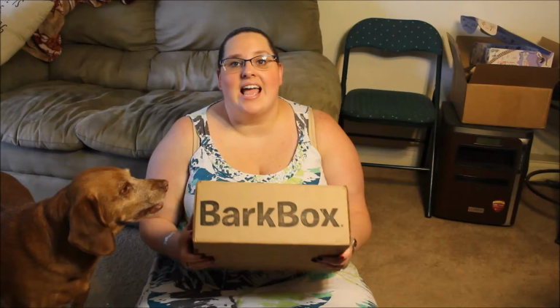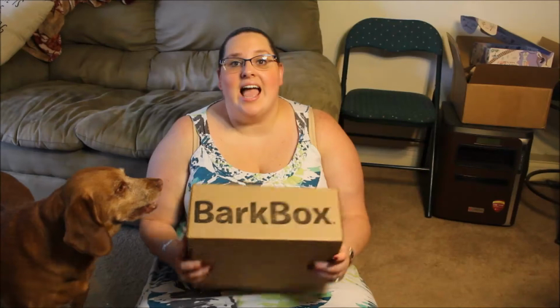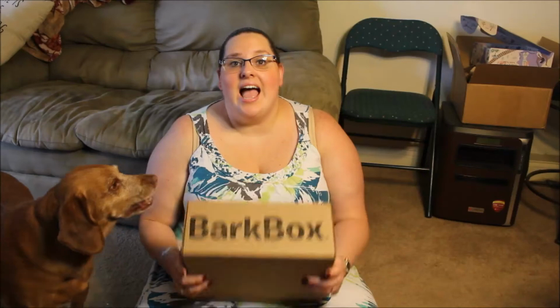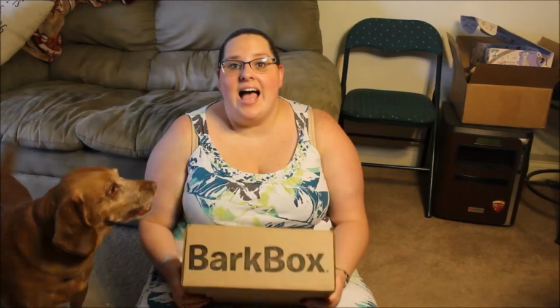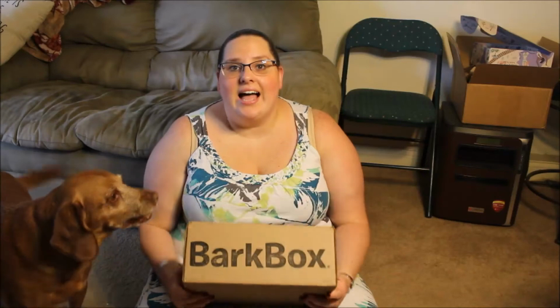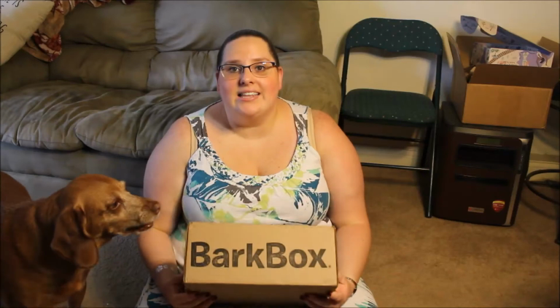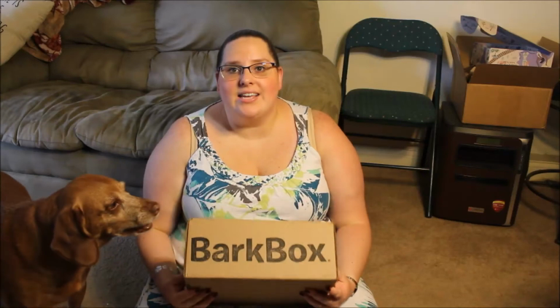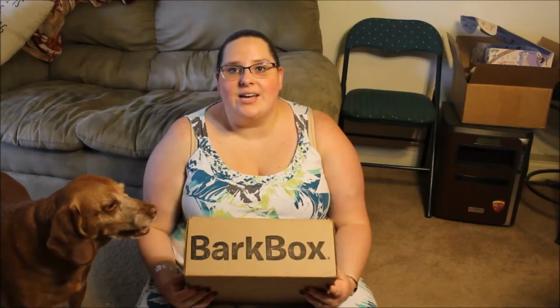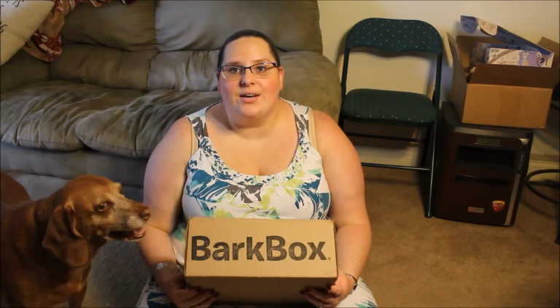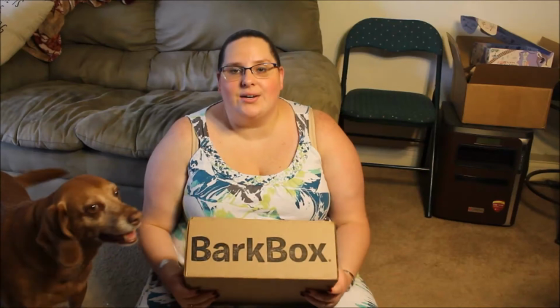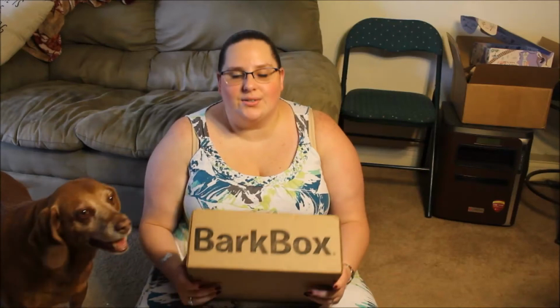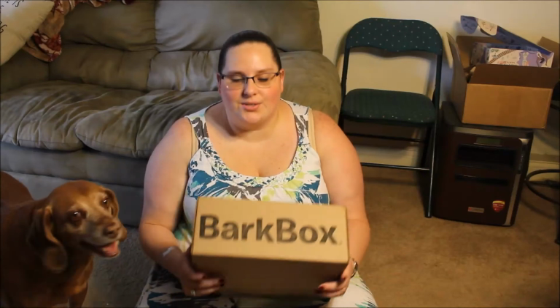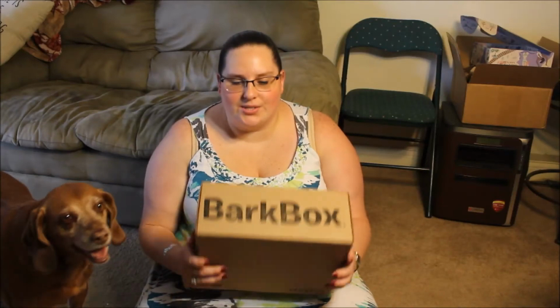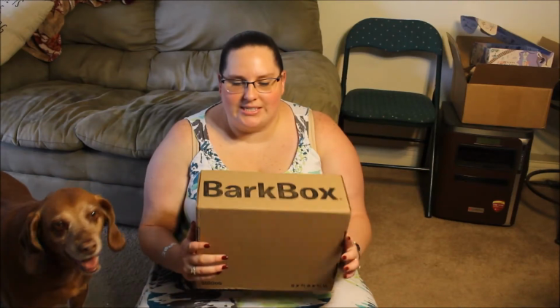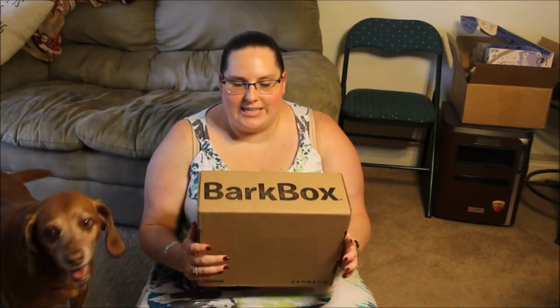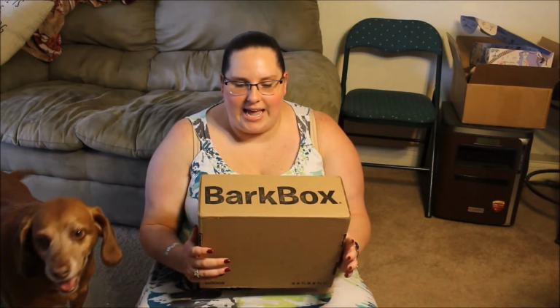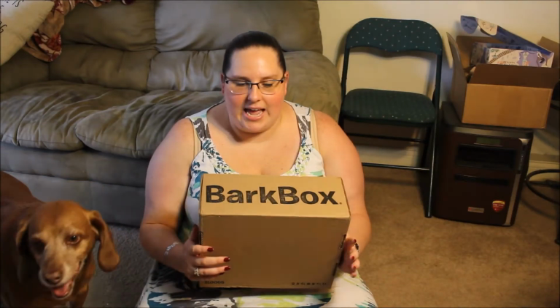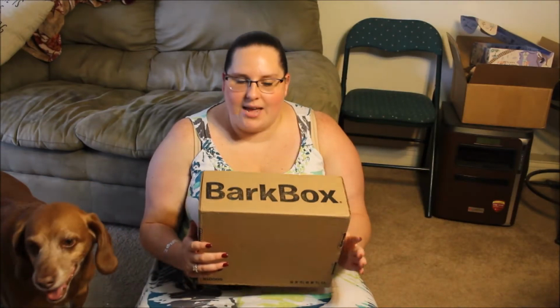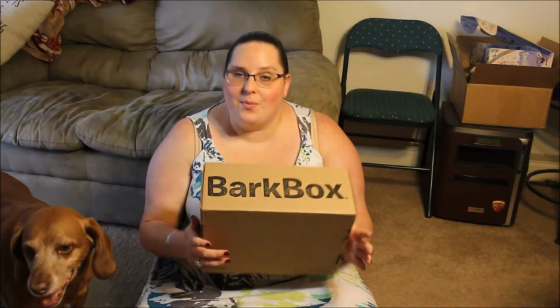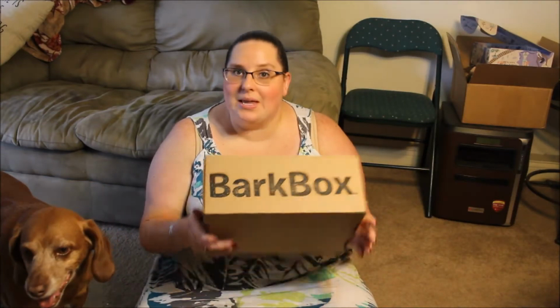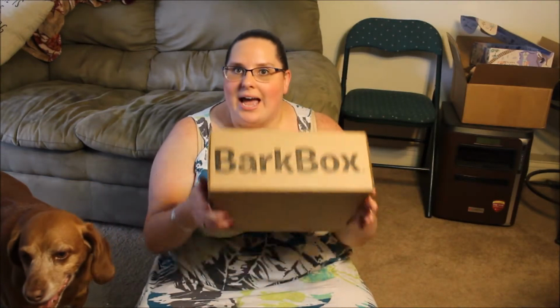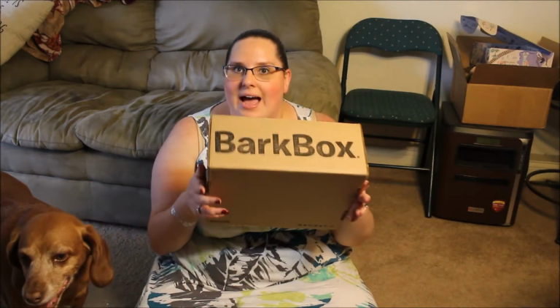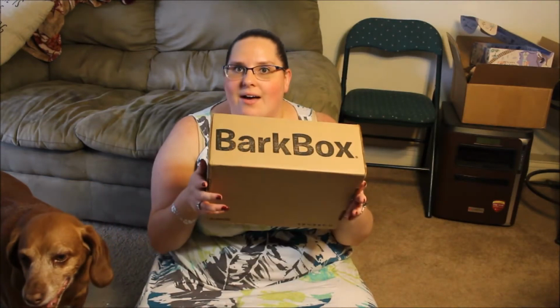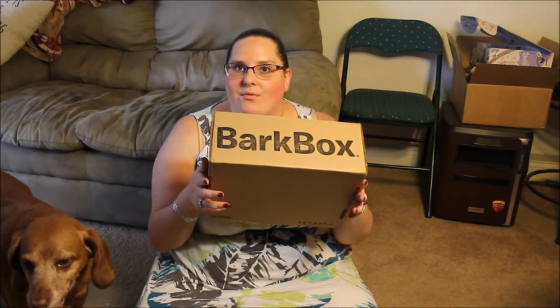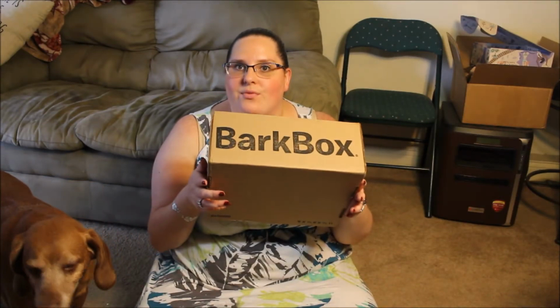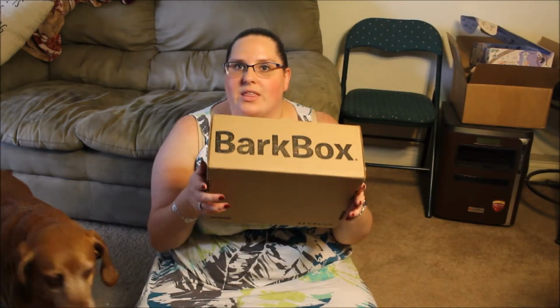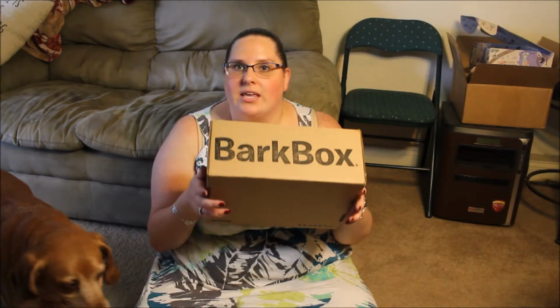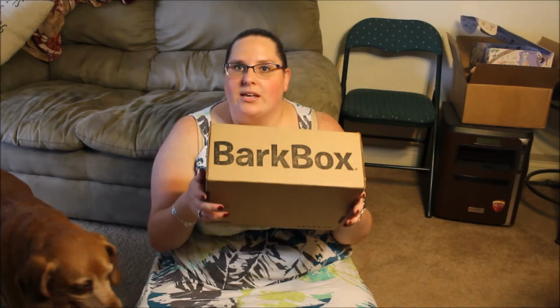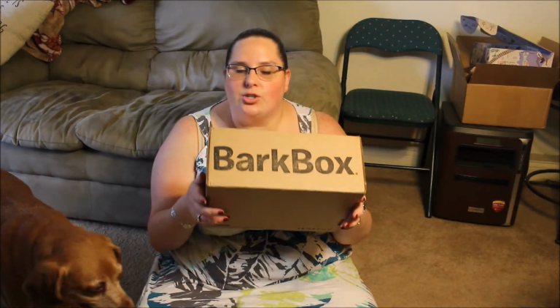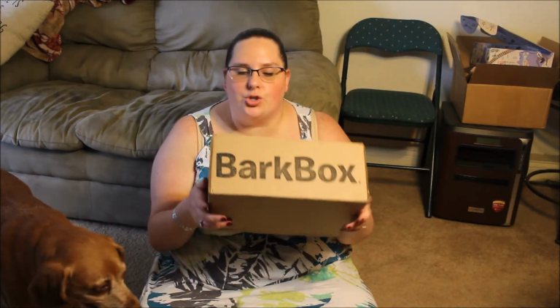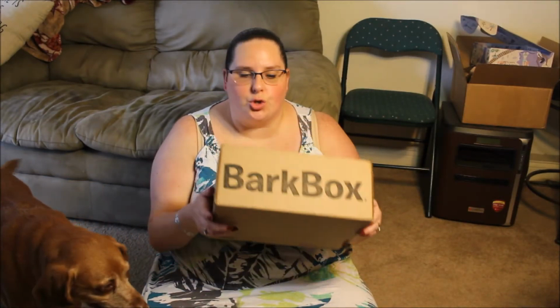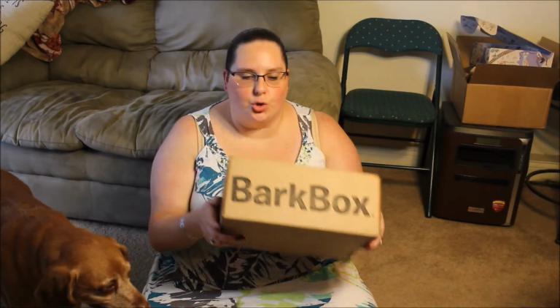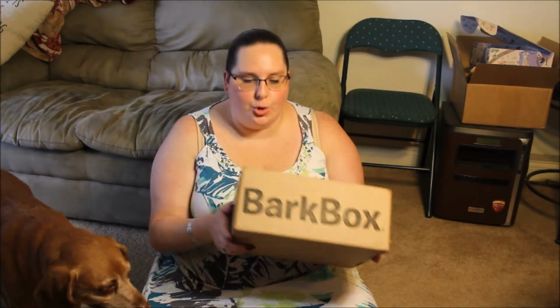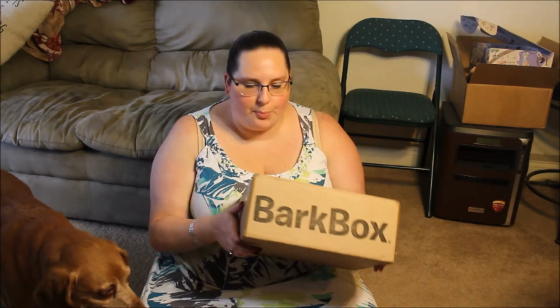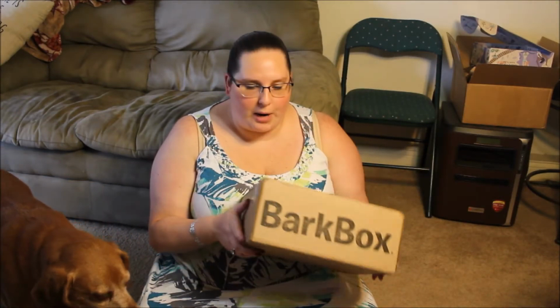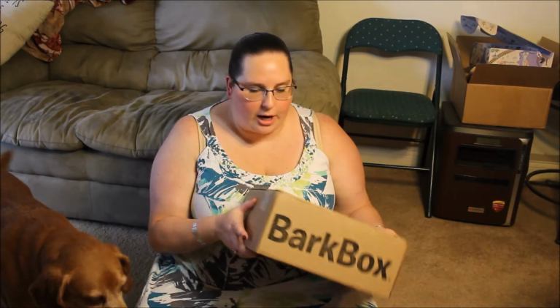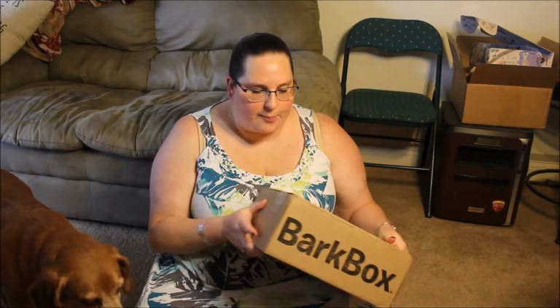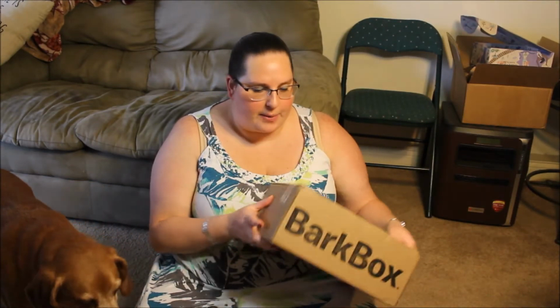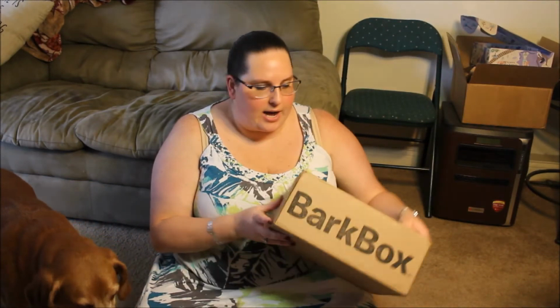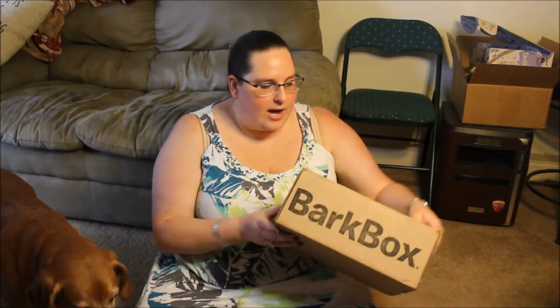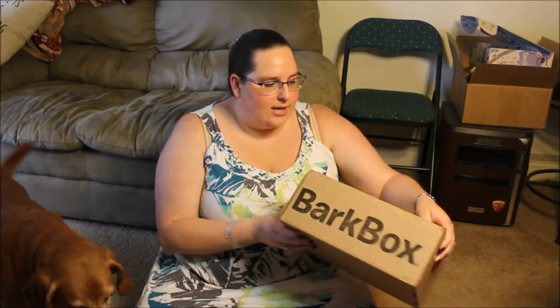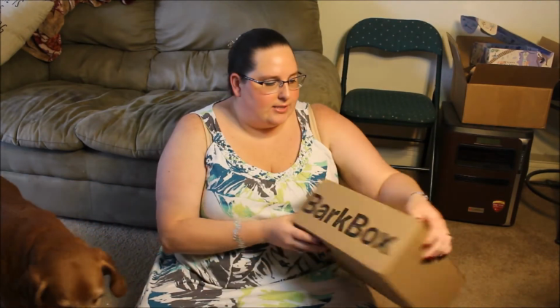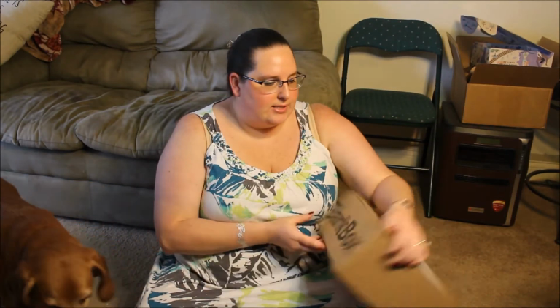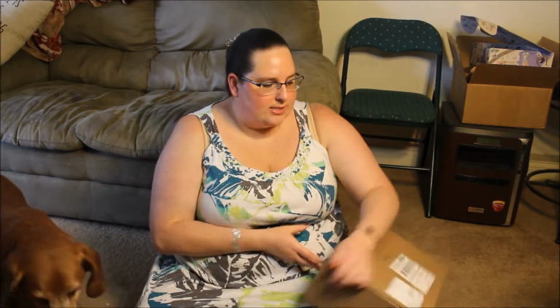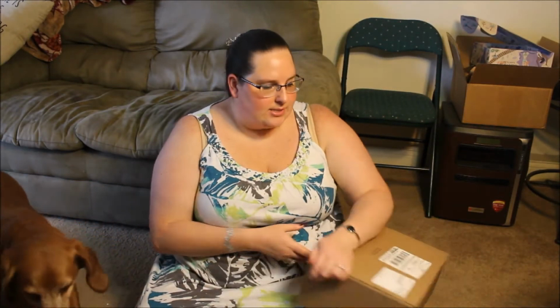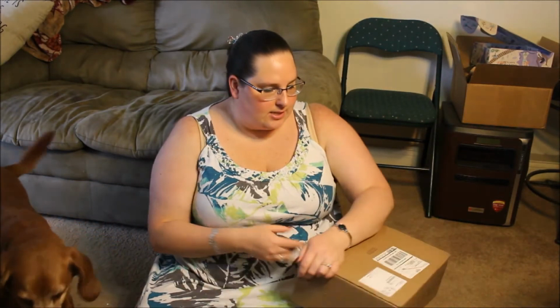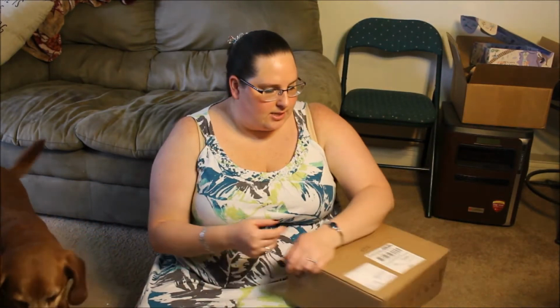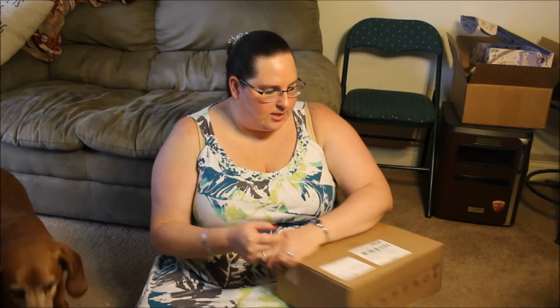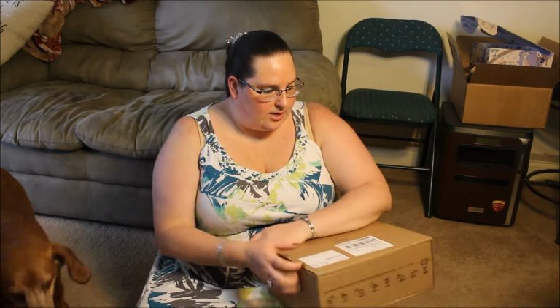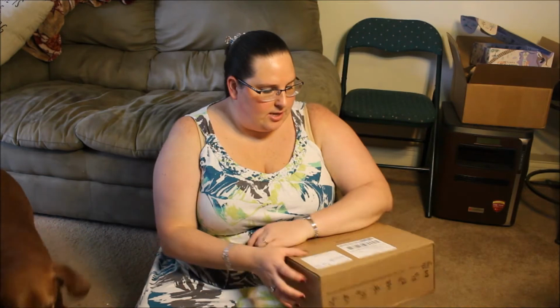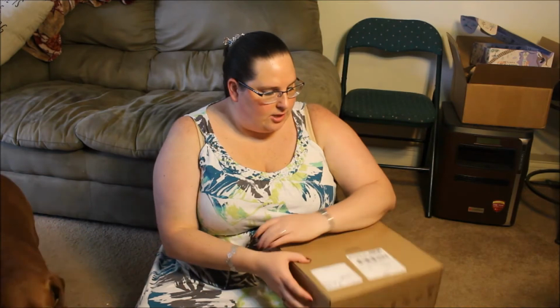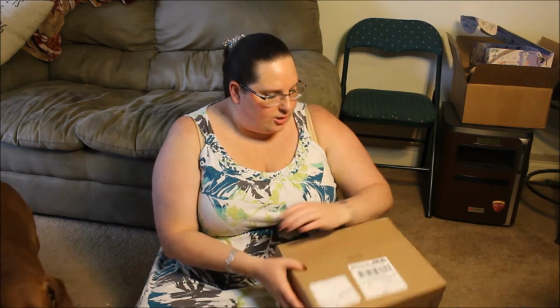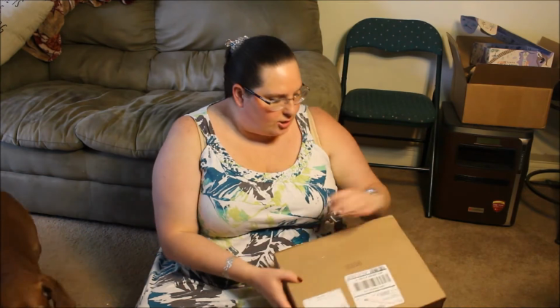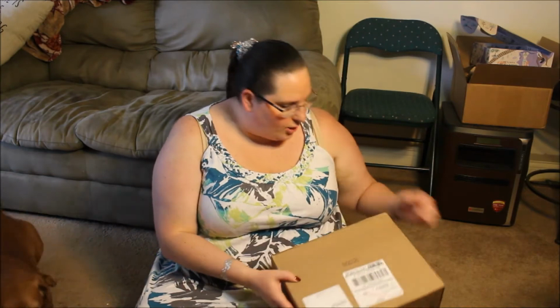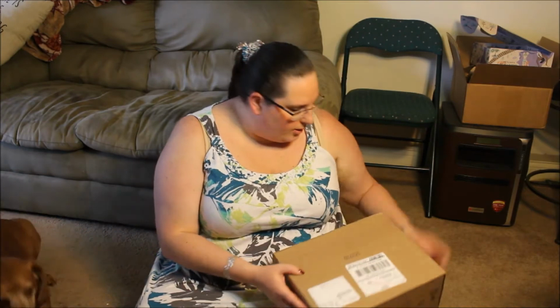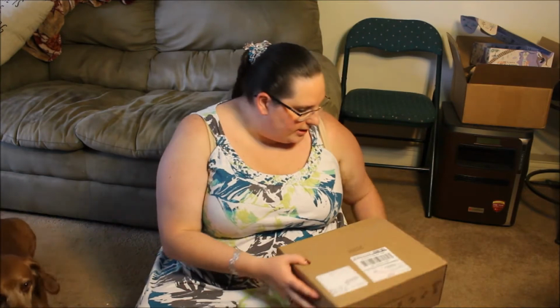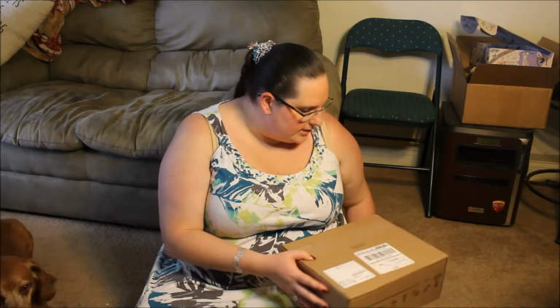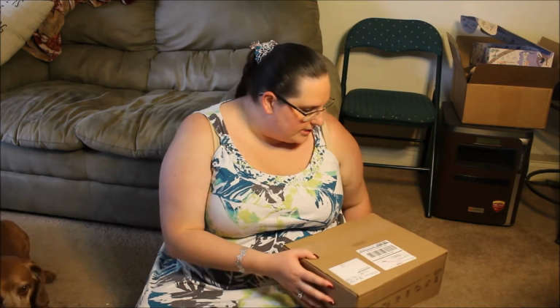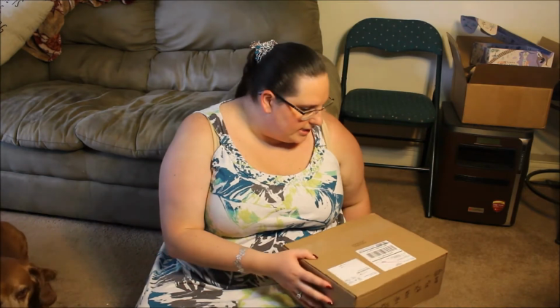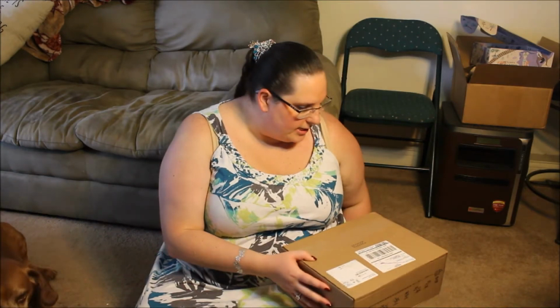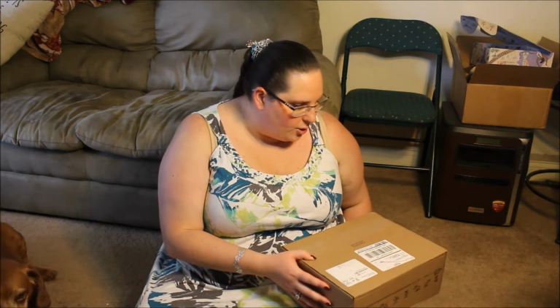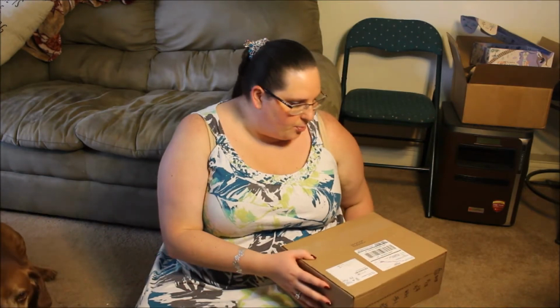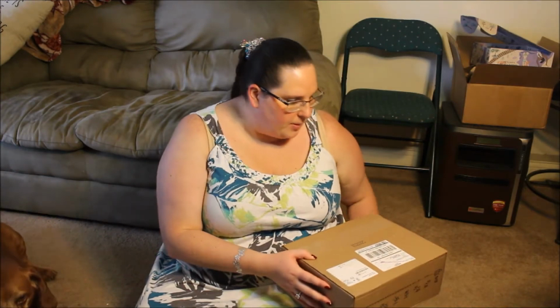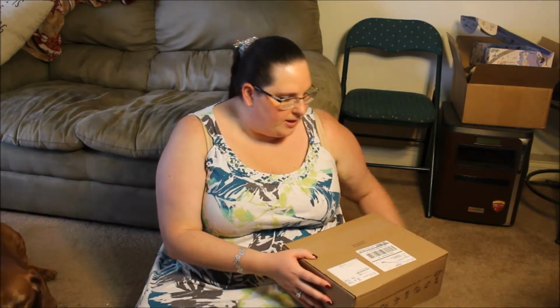Hello! So today we have the June Bark Box. Let's get it open.